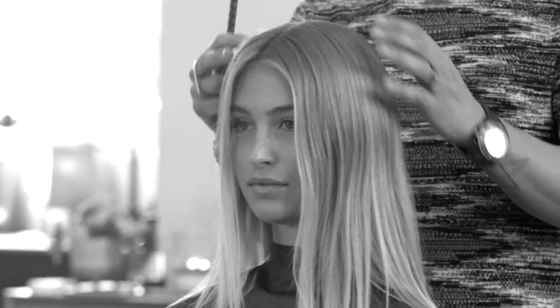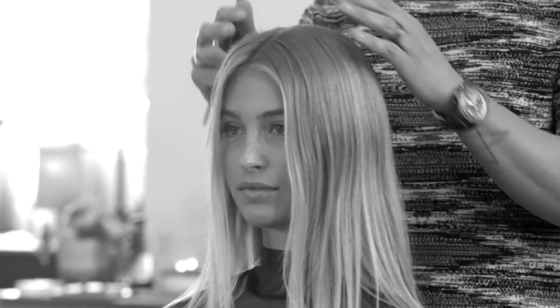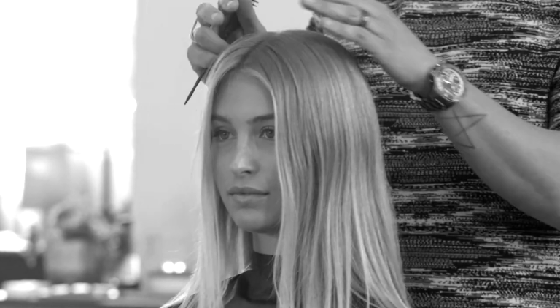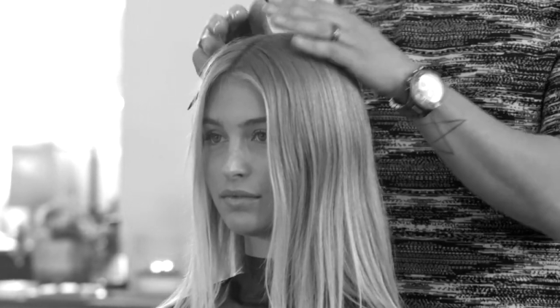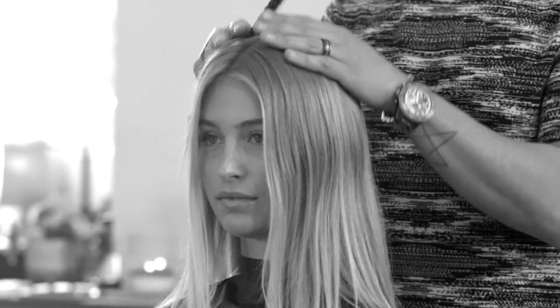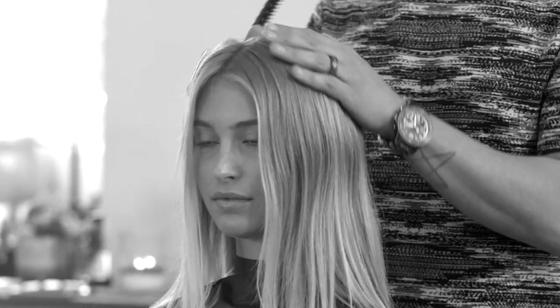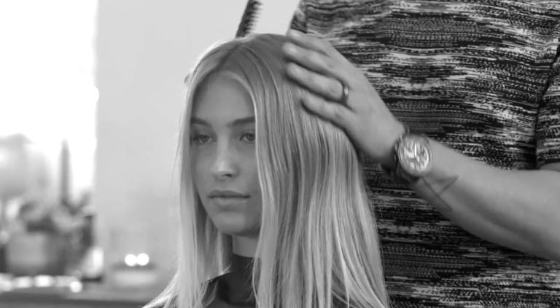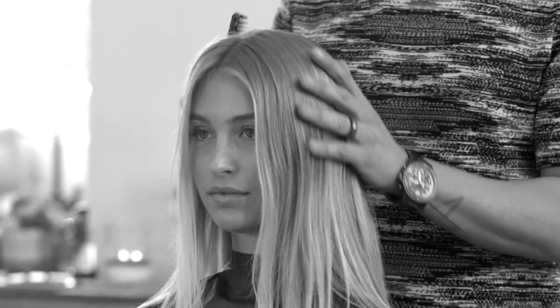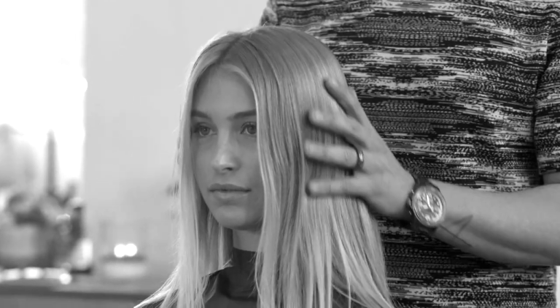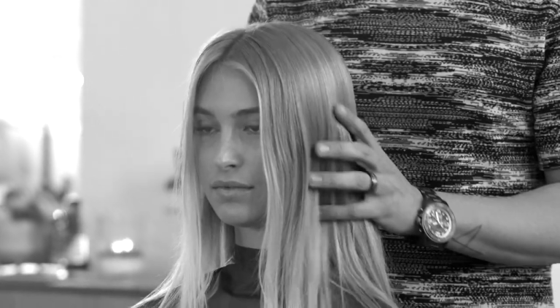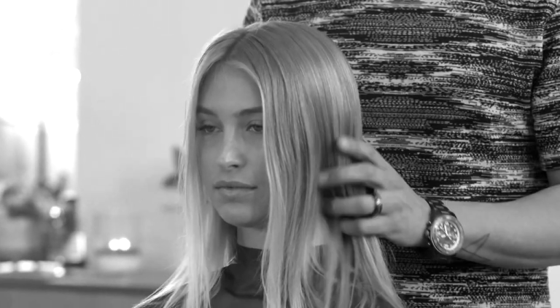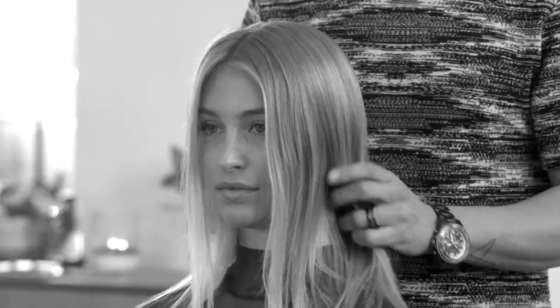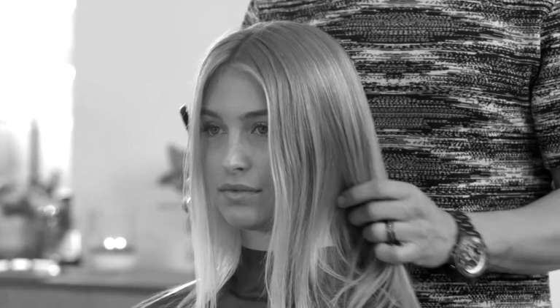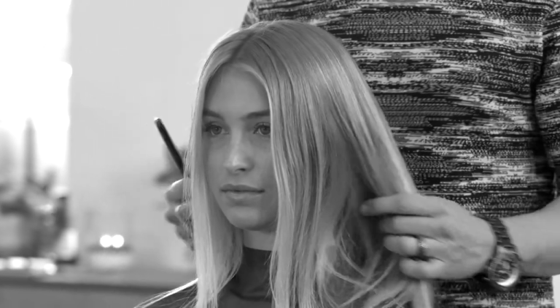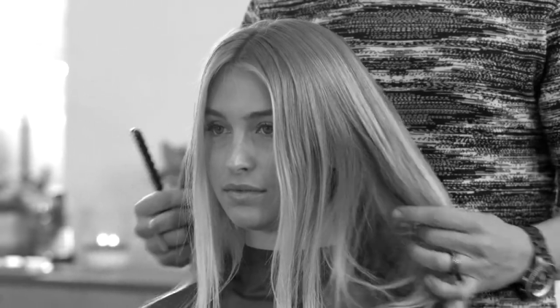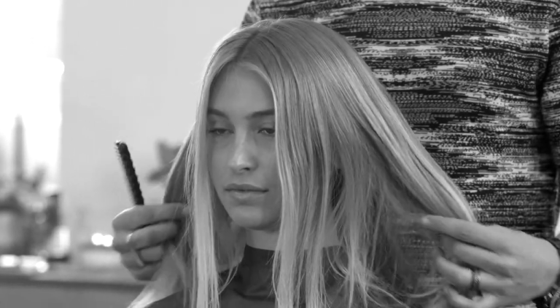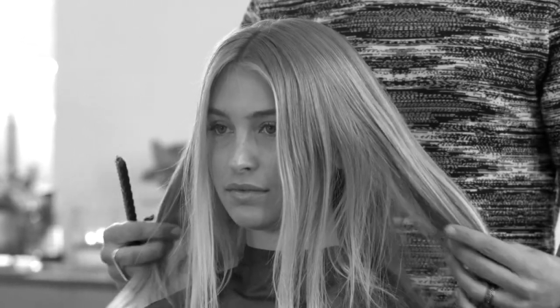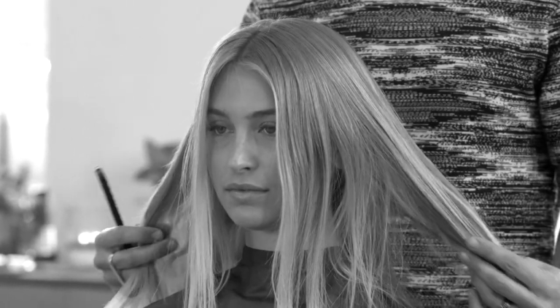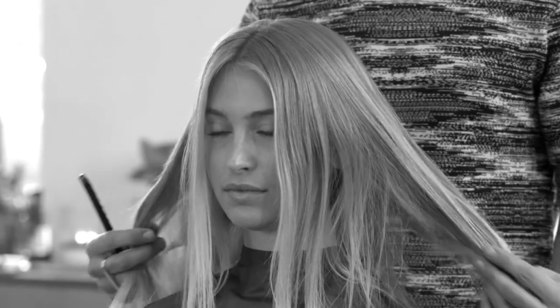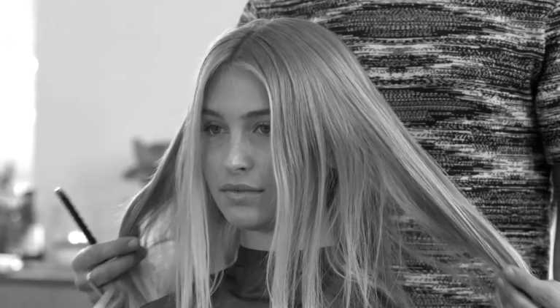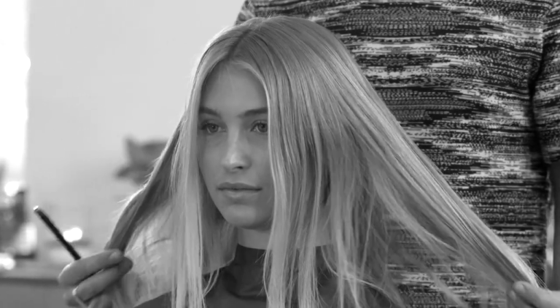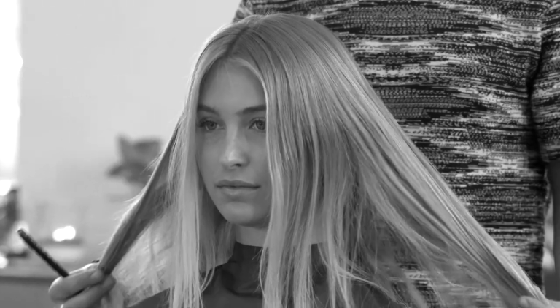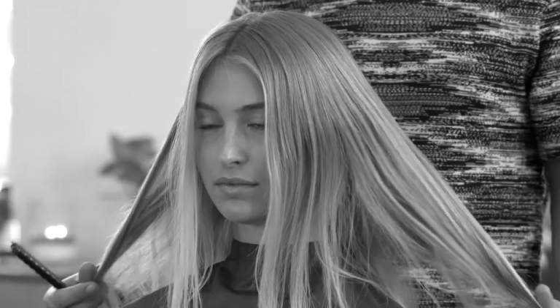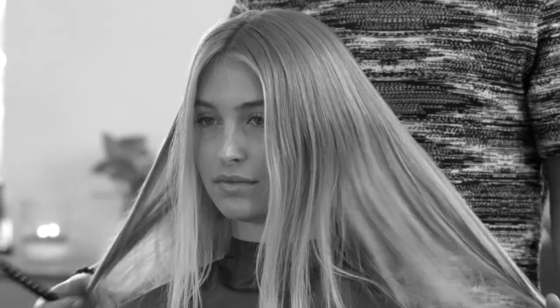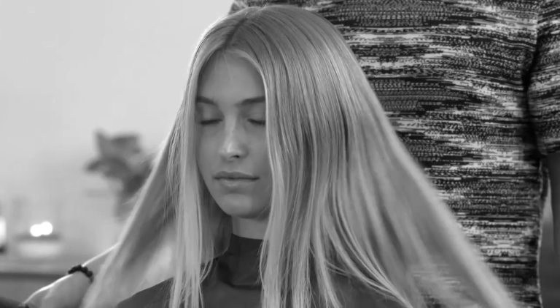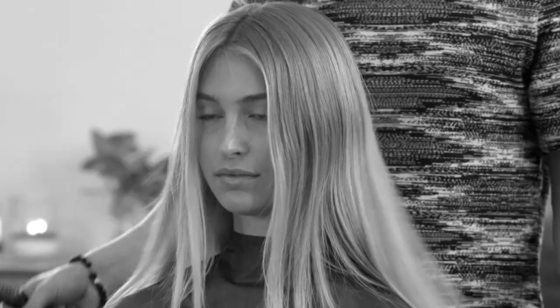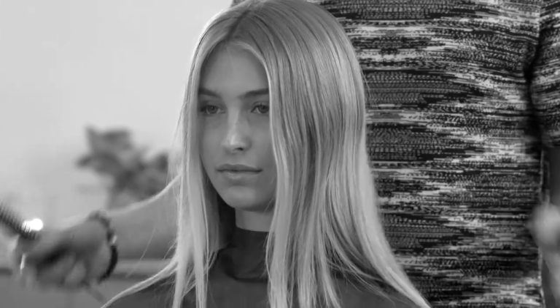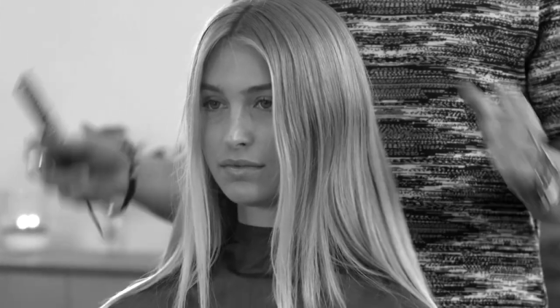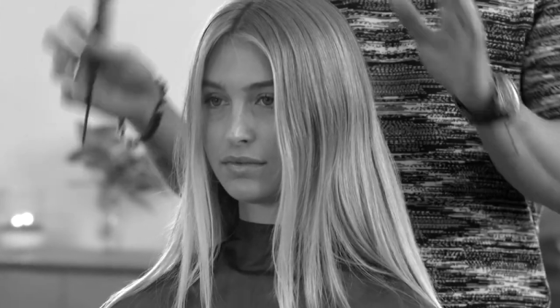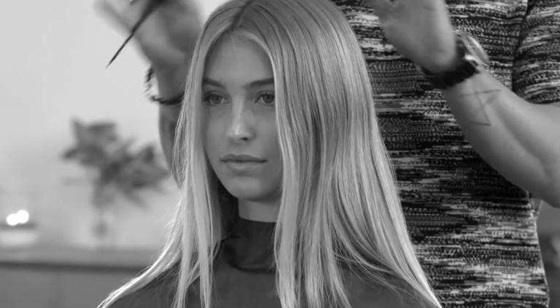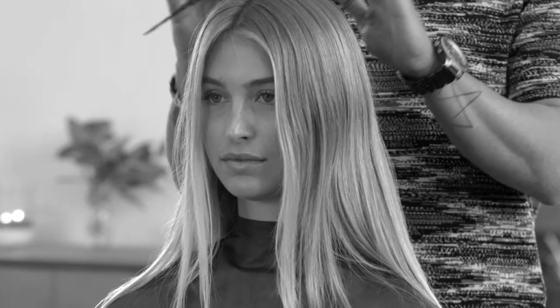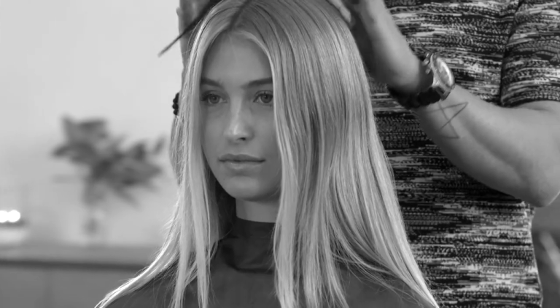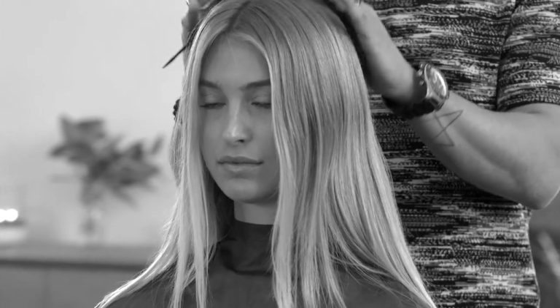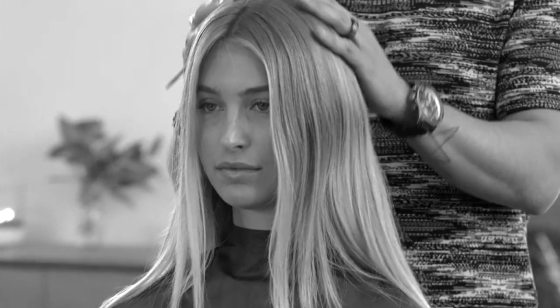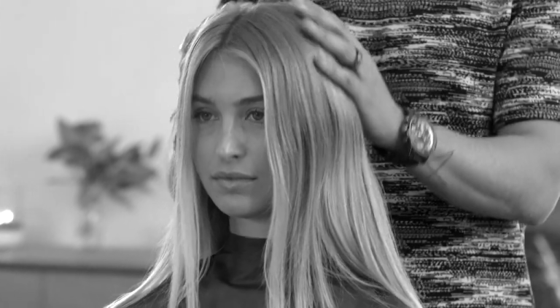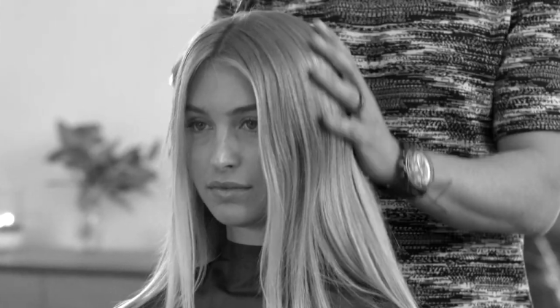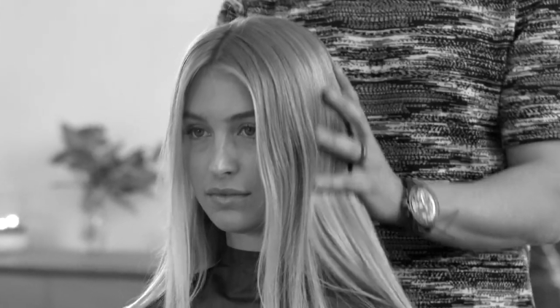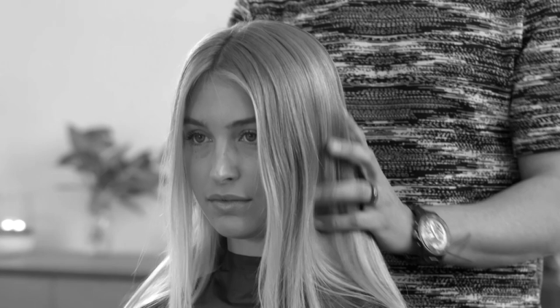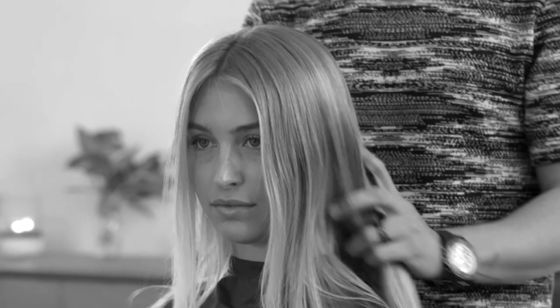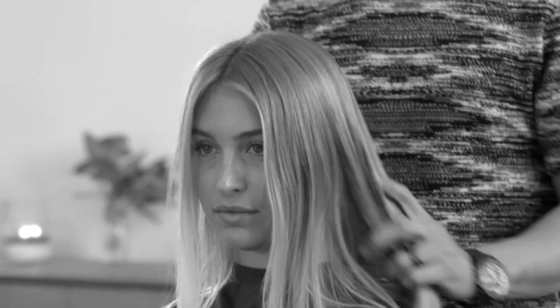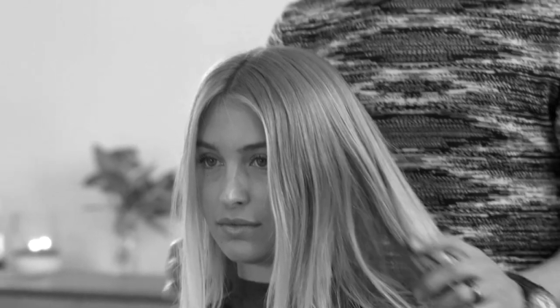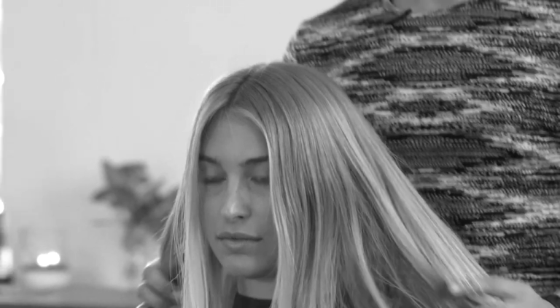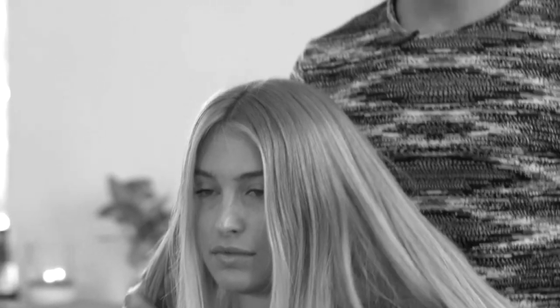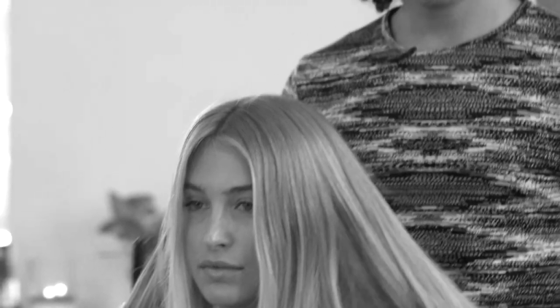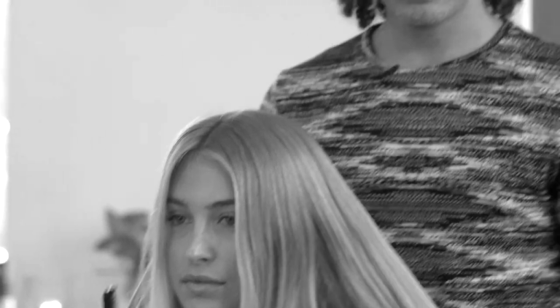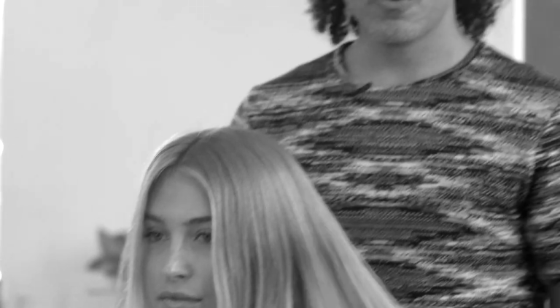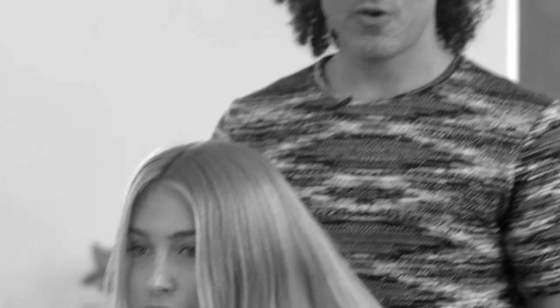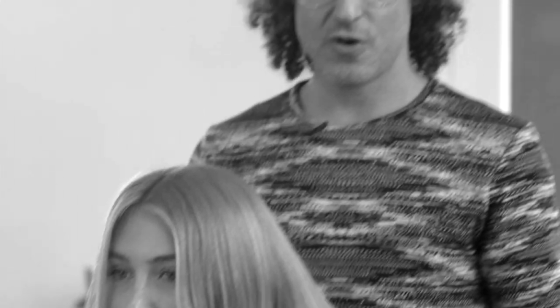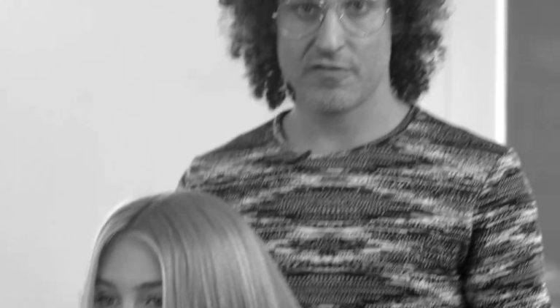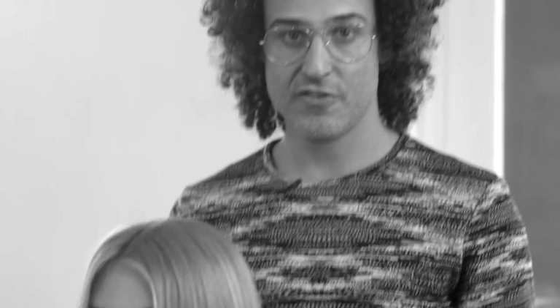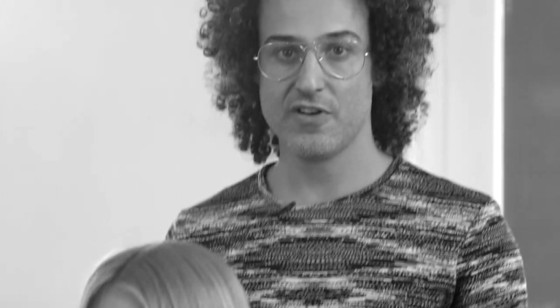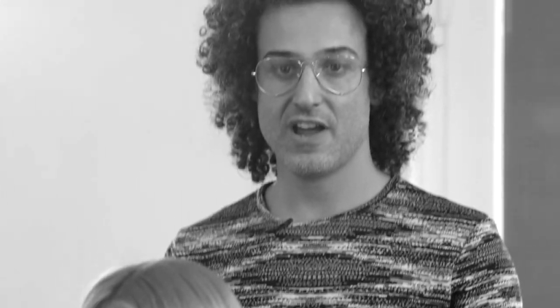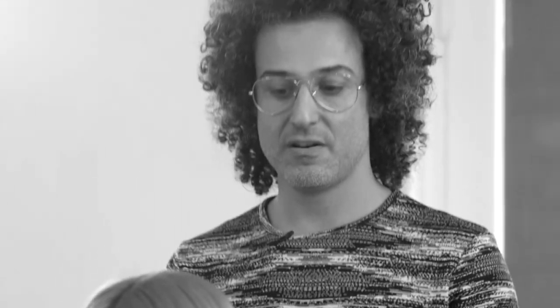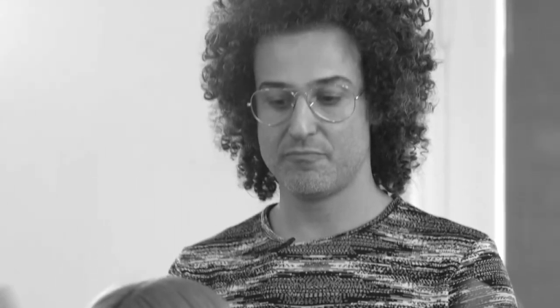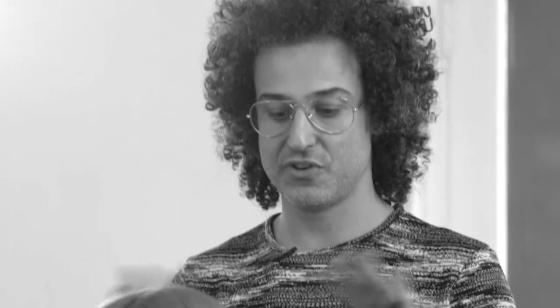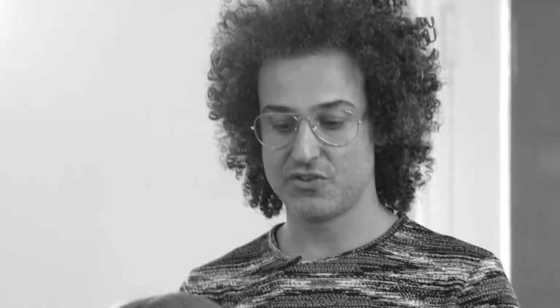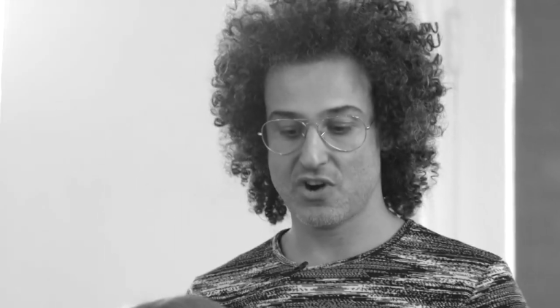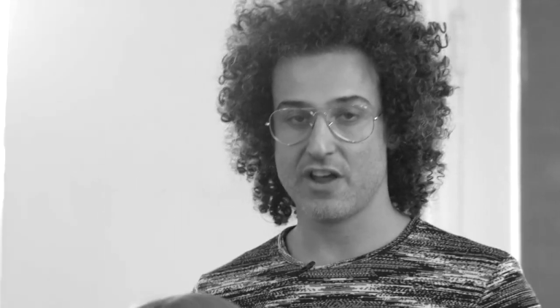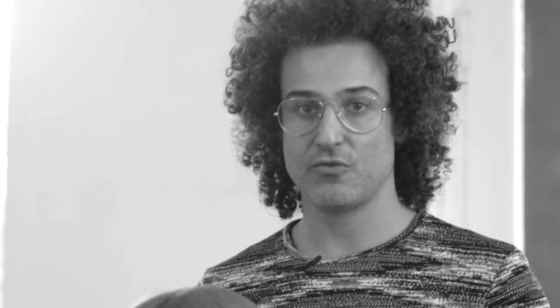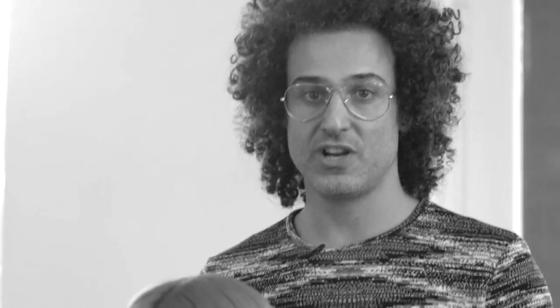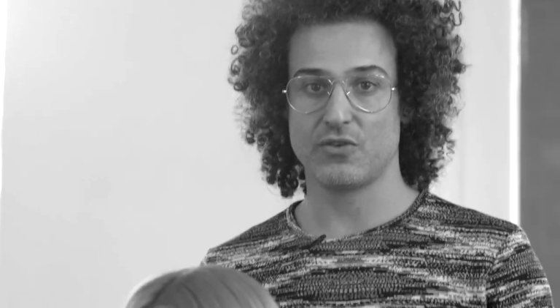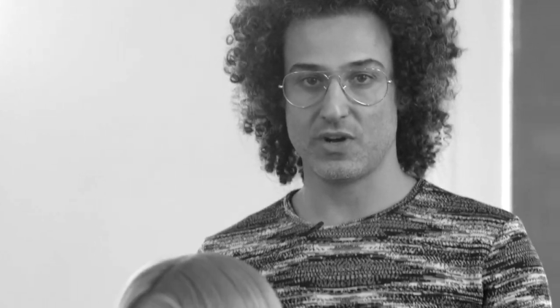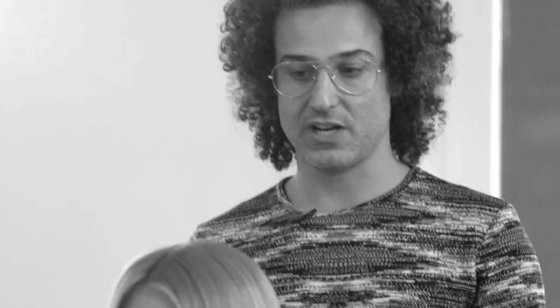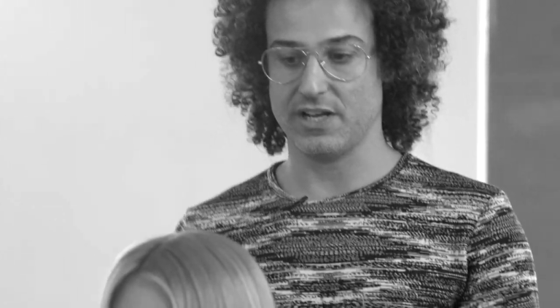I already prepped the hair with some foundation cream and a little bit of texture spray all over, and pre-dried really quickly.